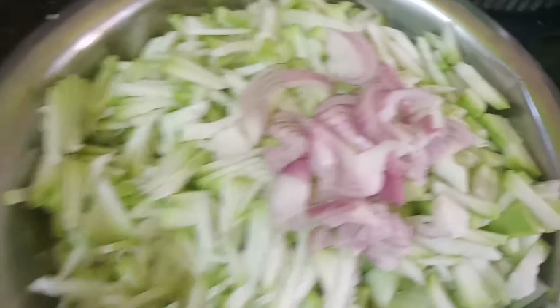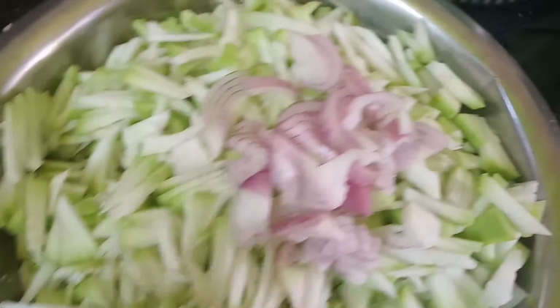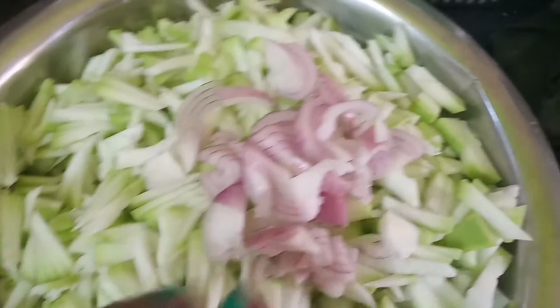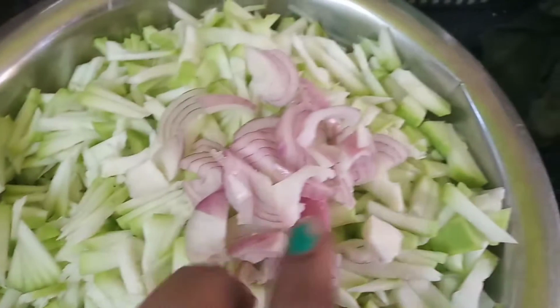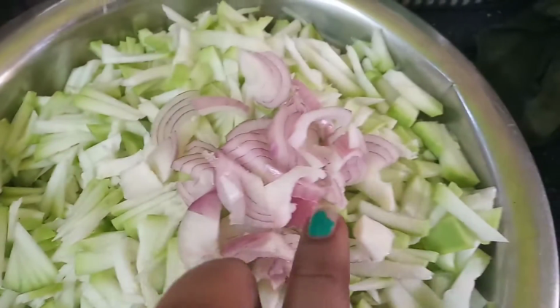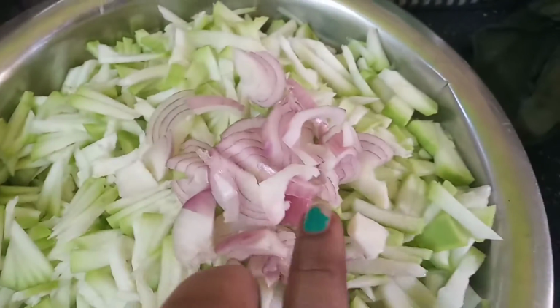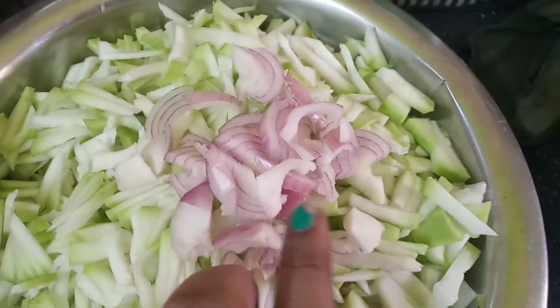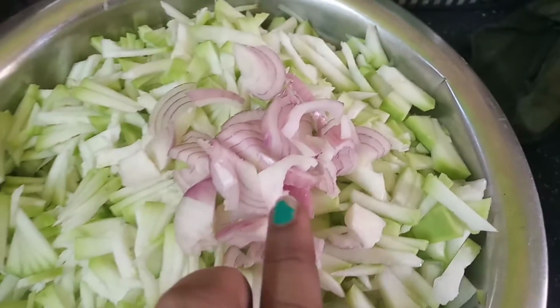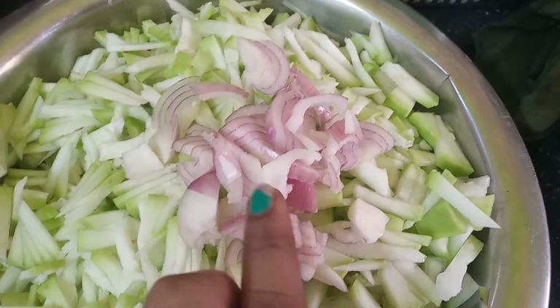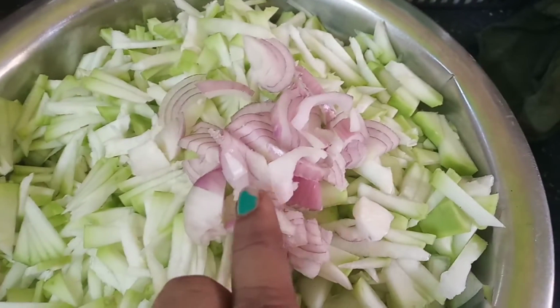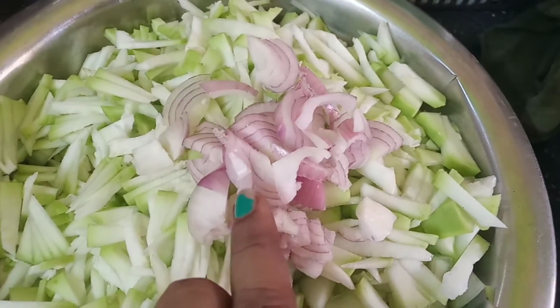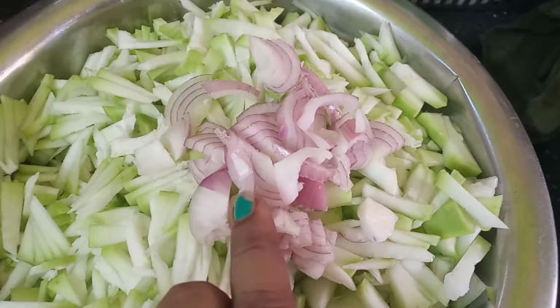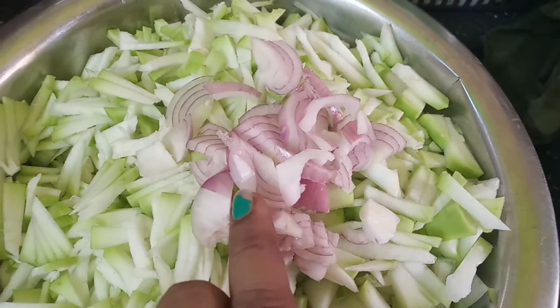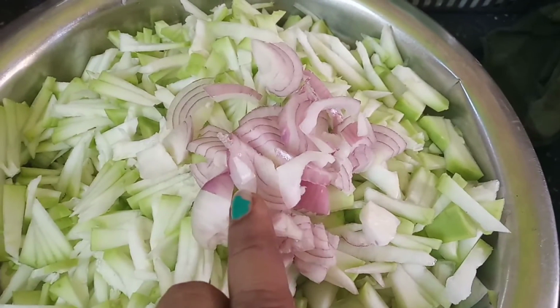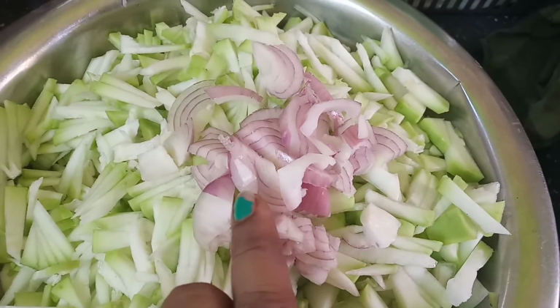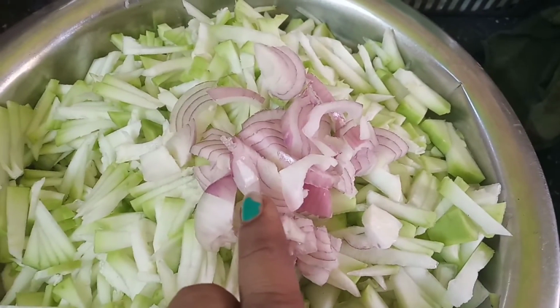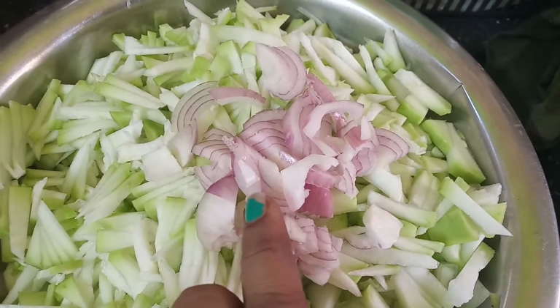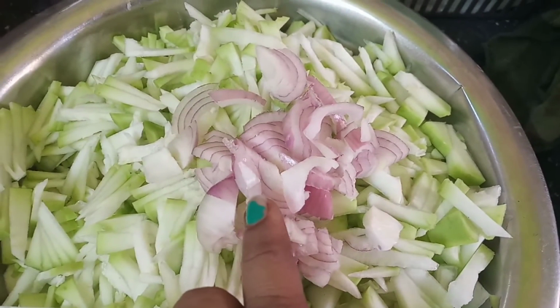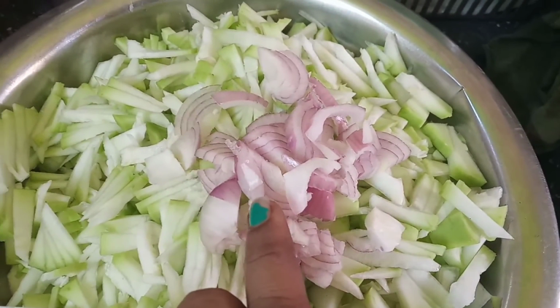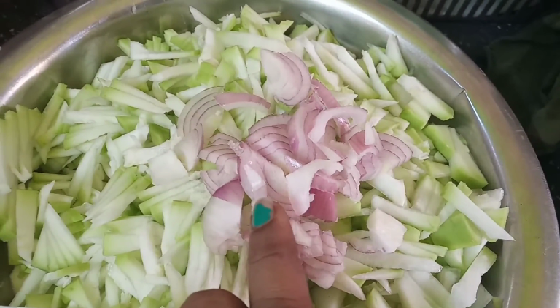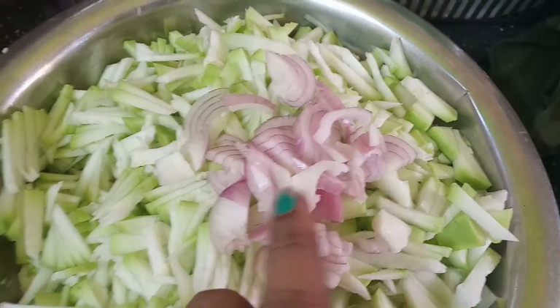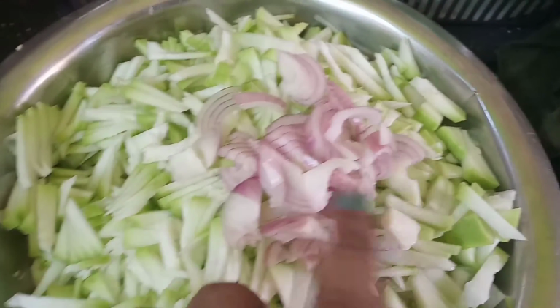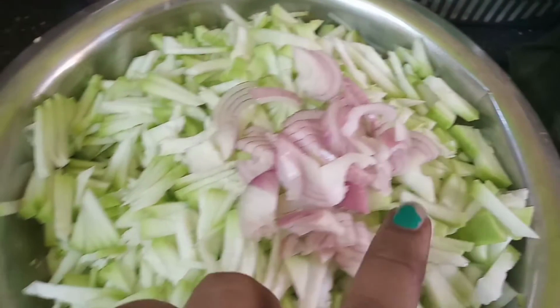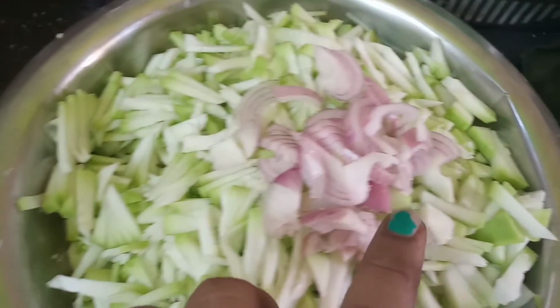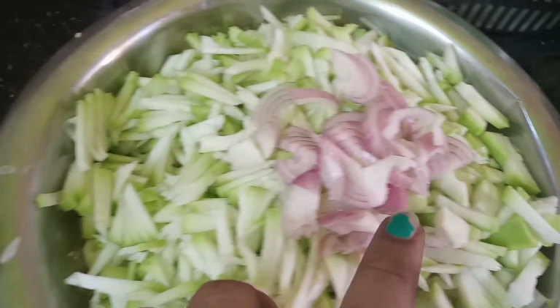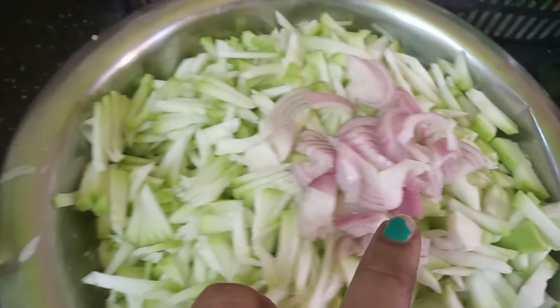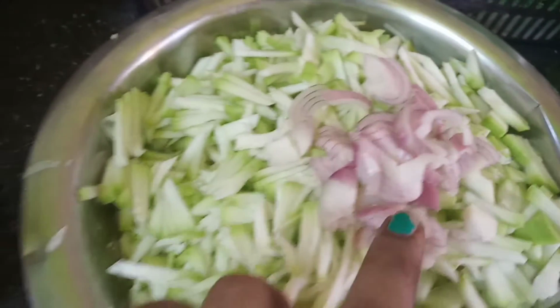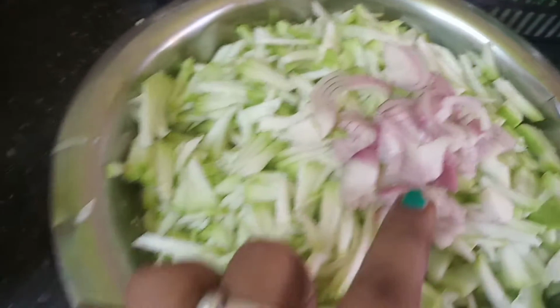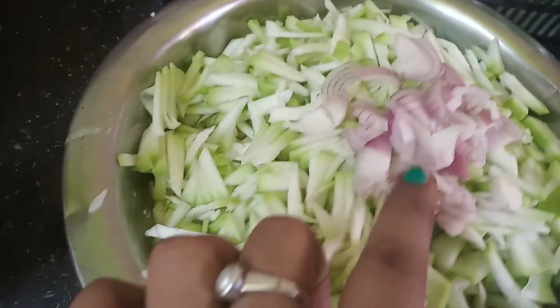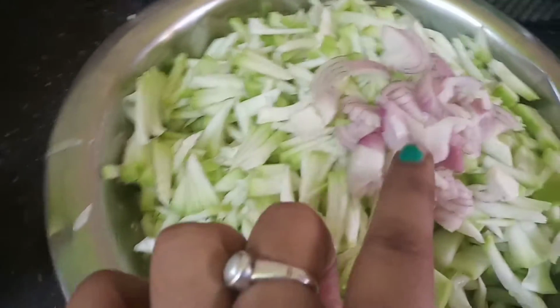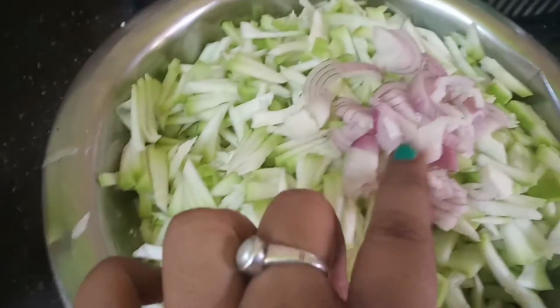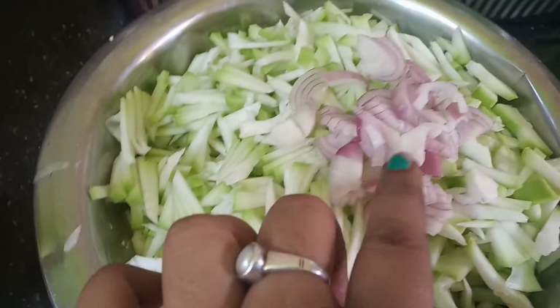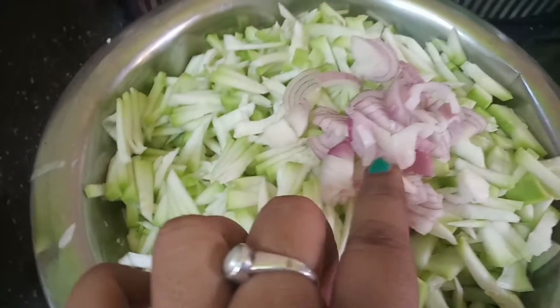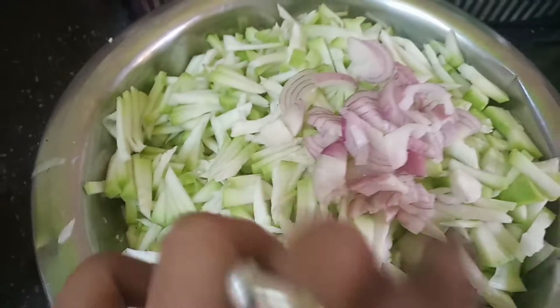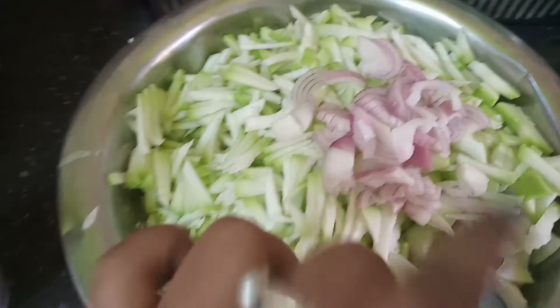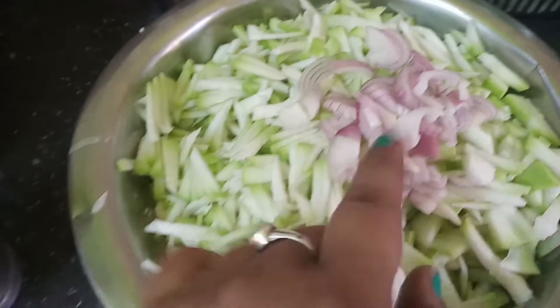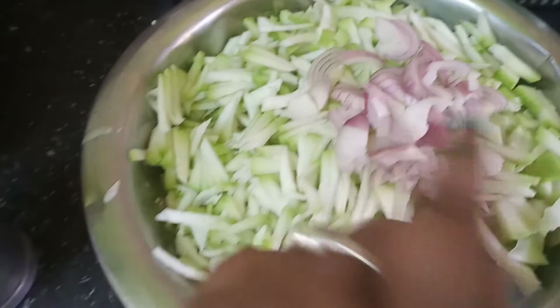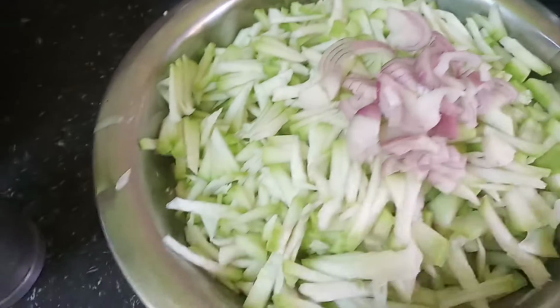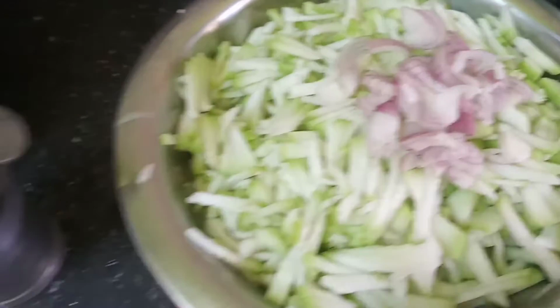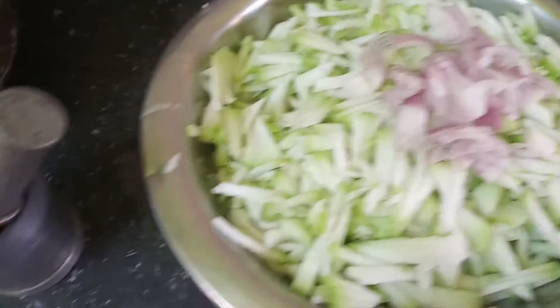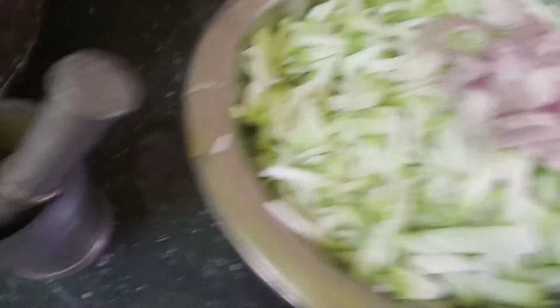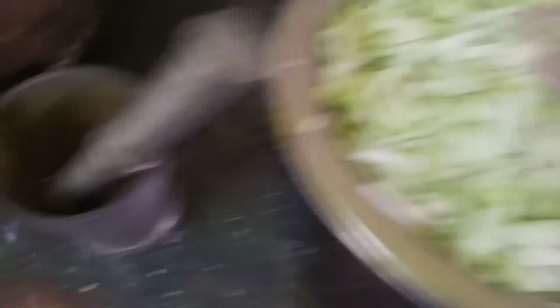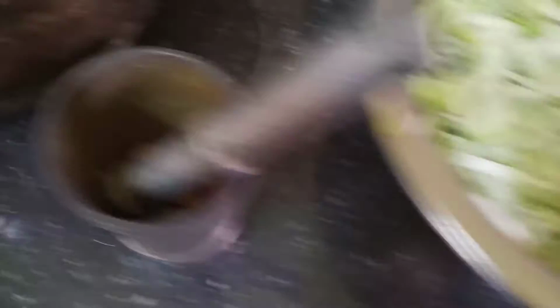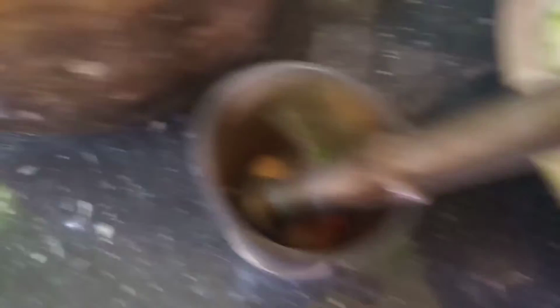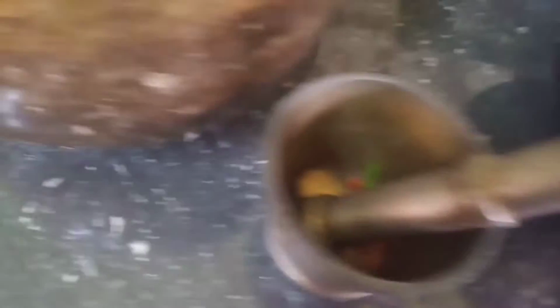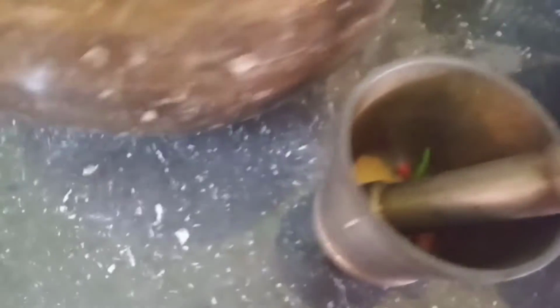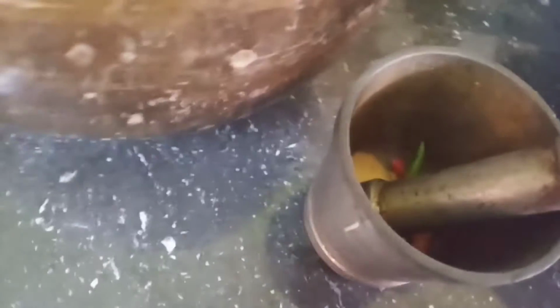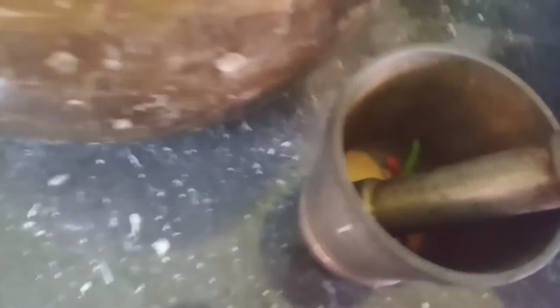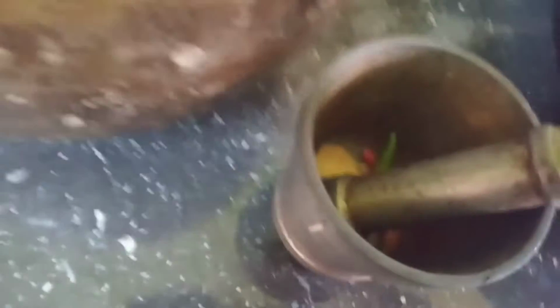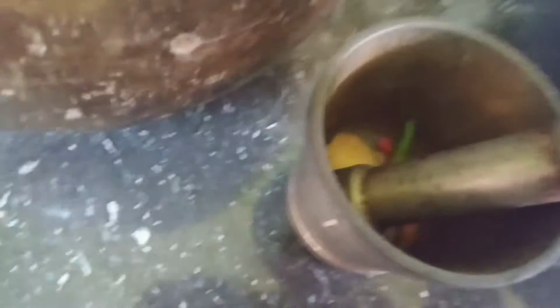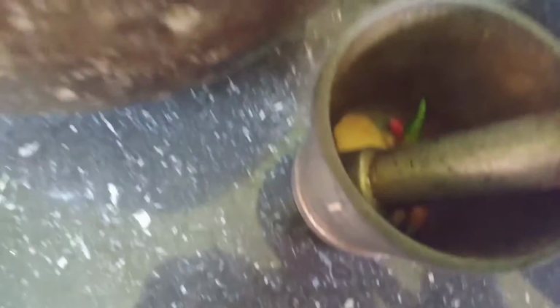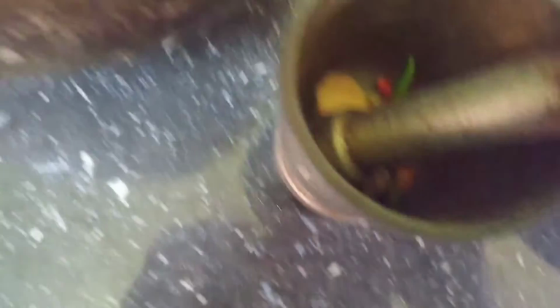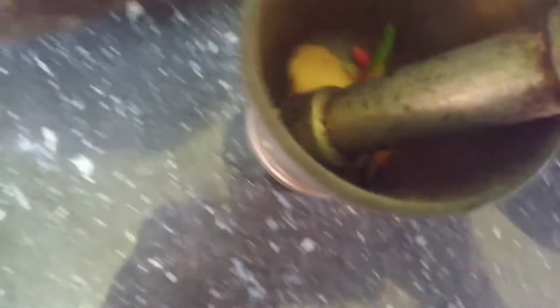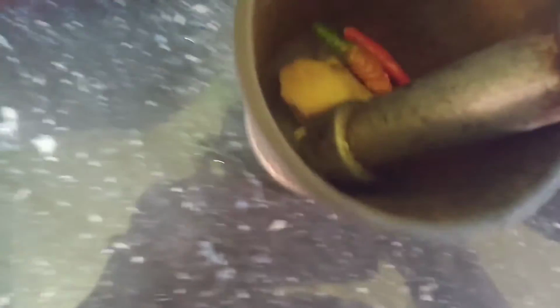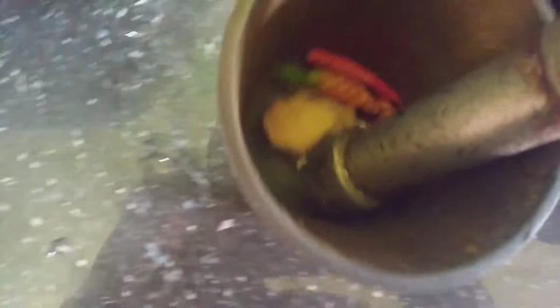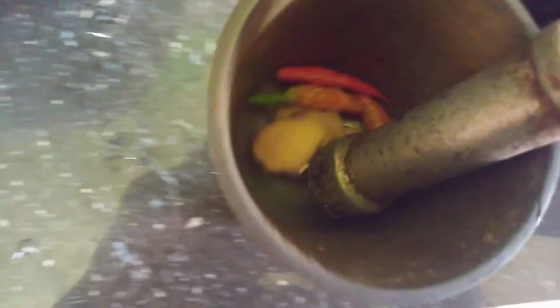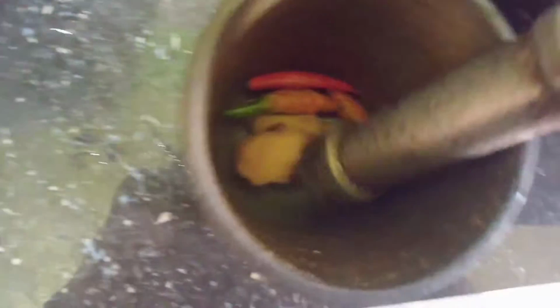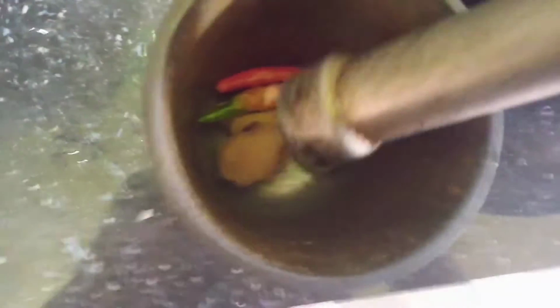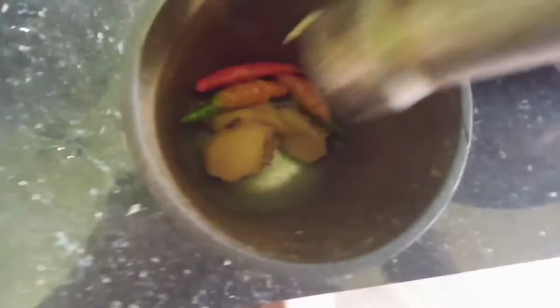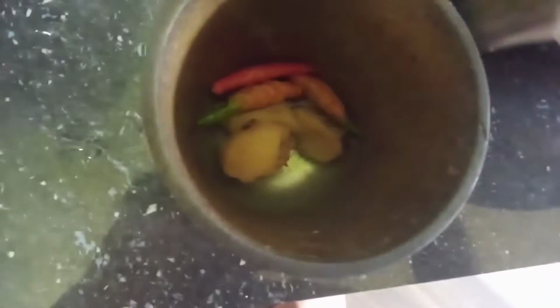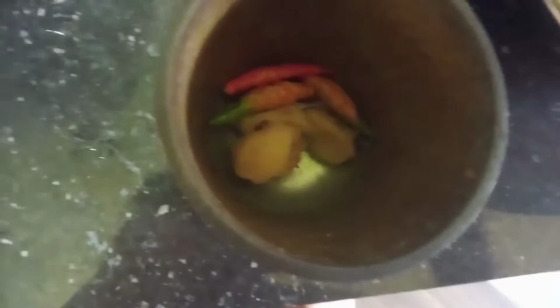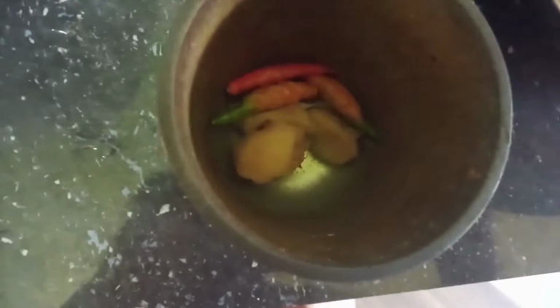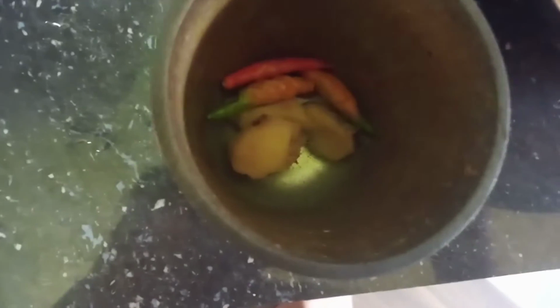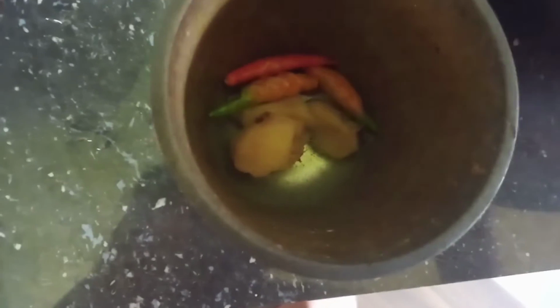Then we will put the rice in the rice cooker.